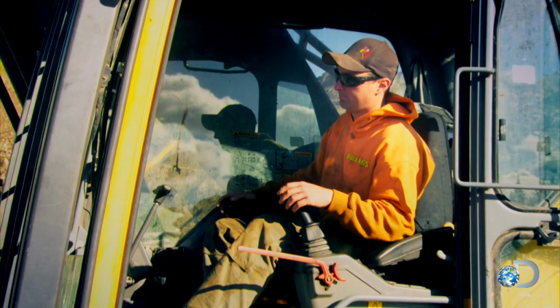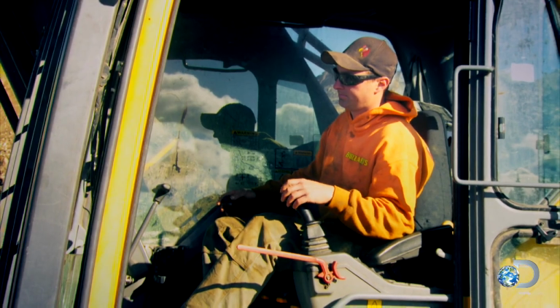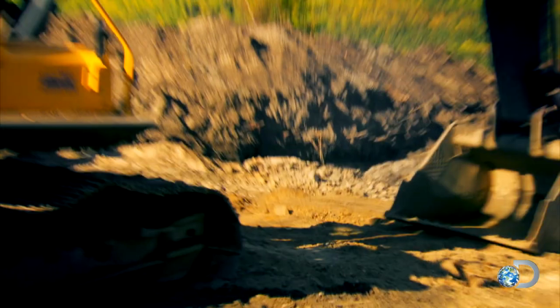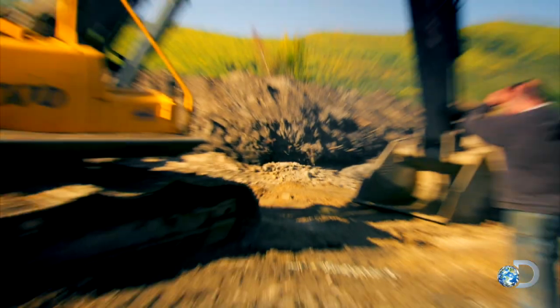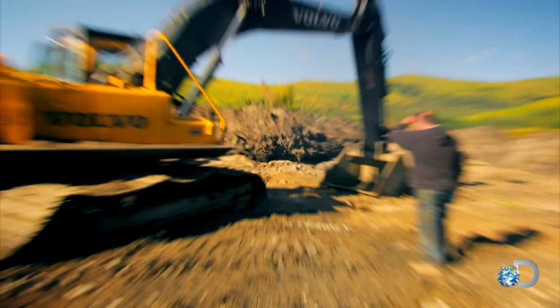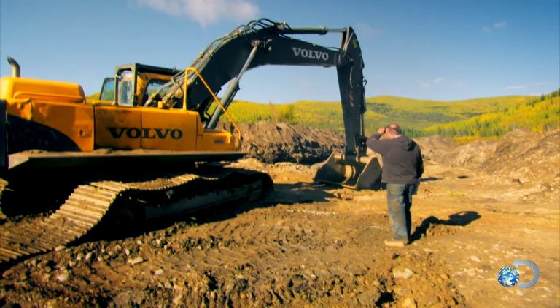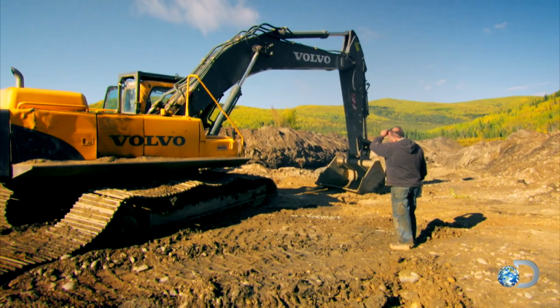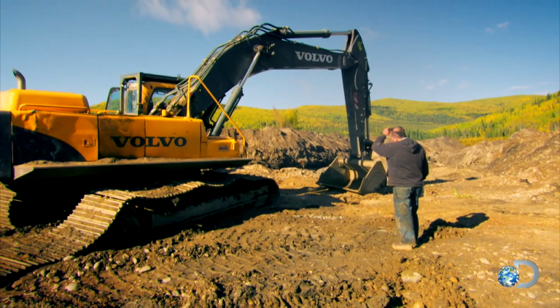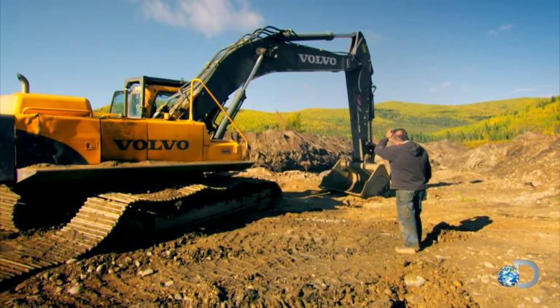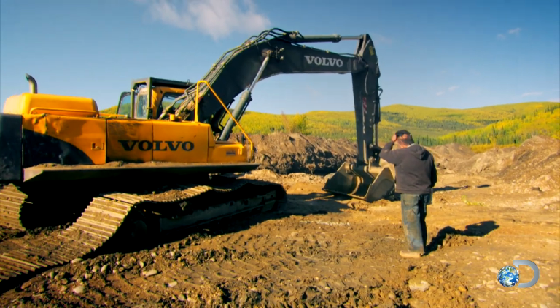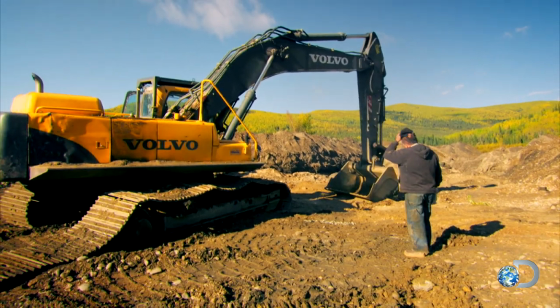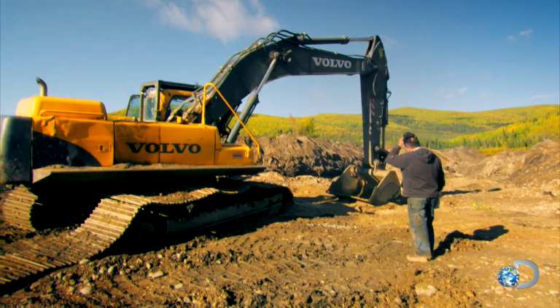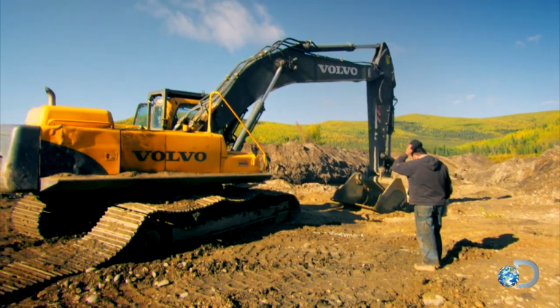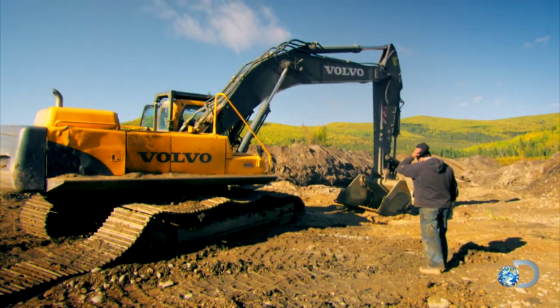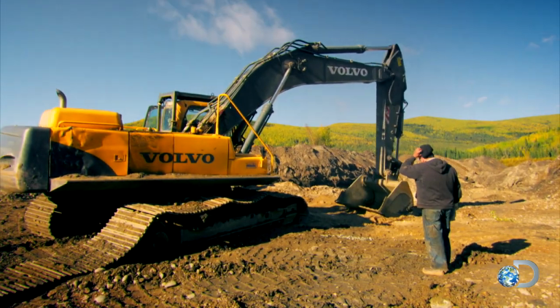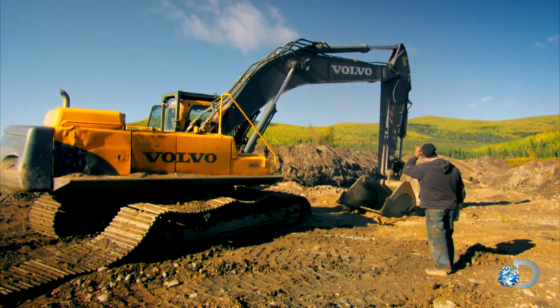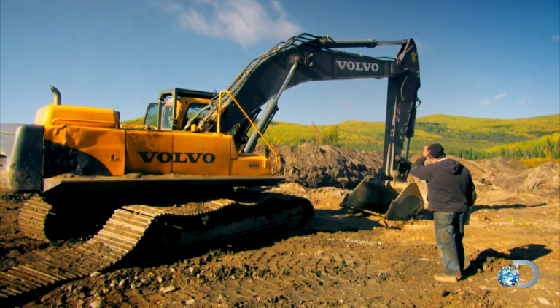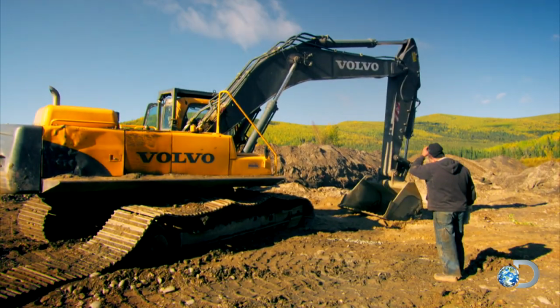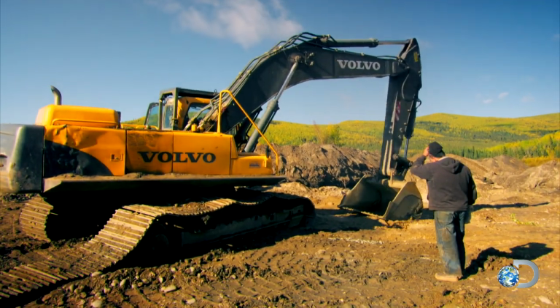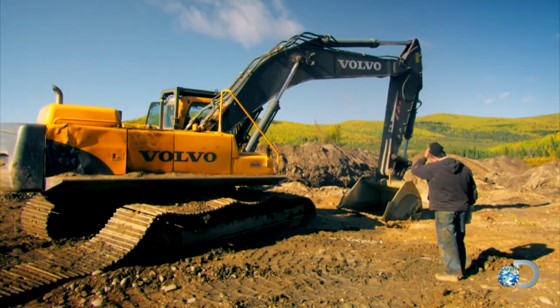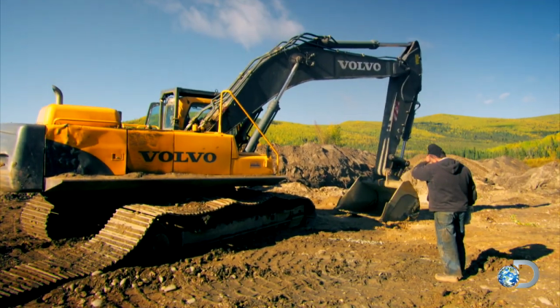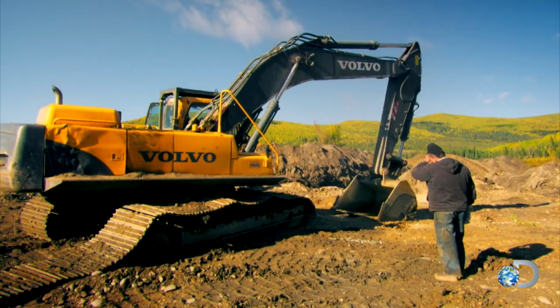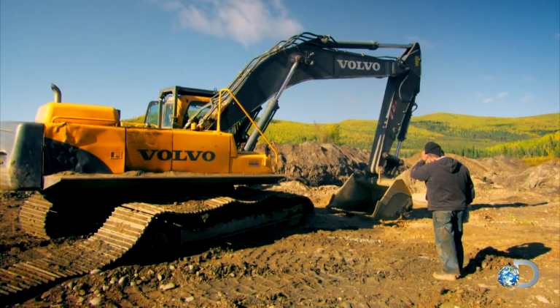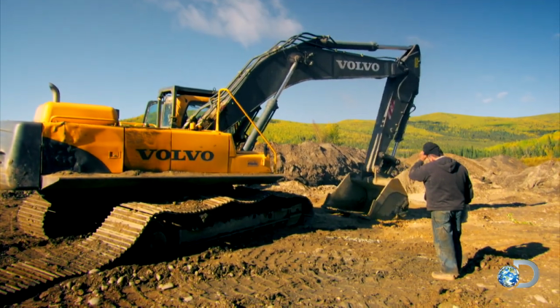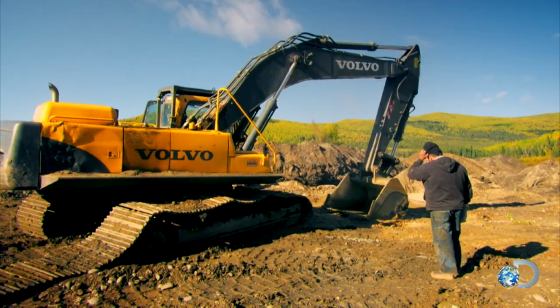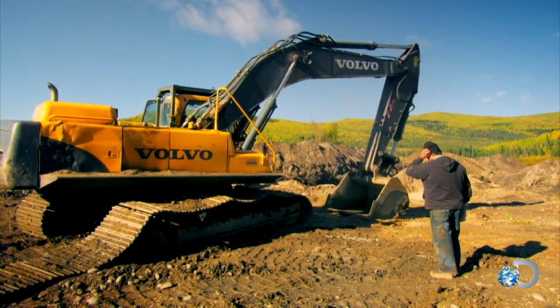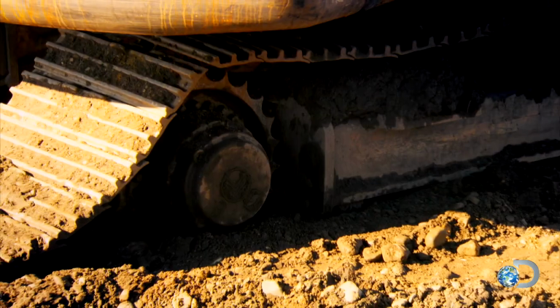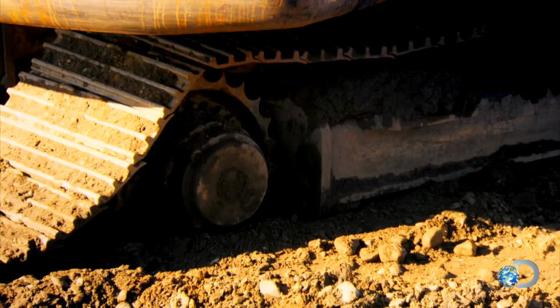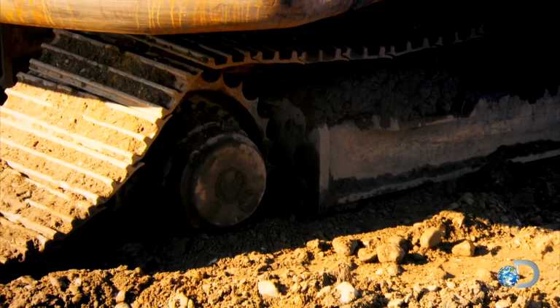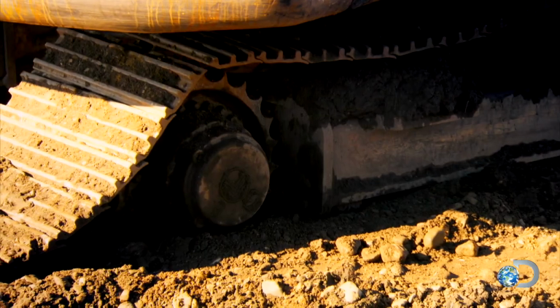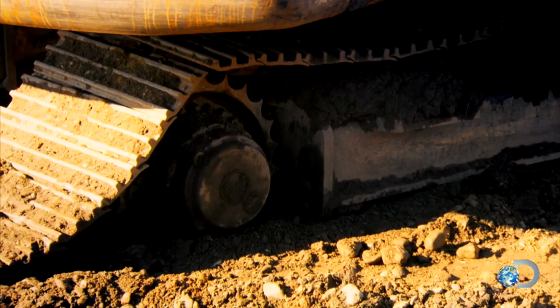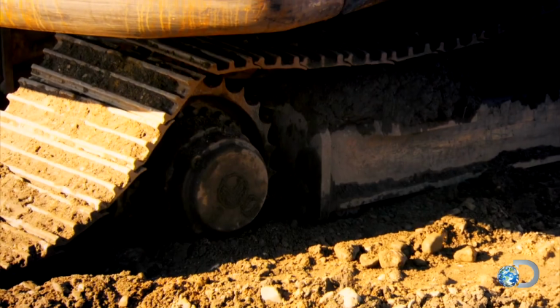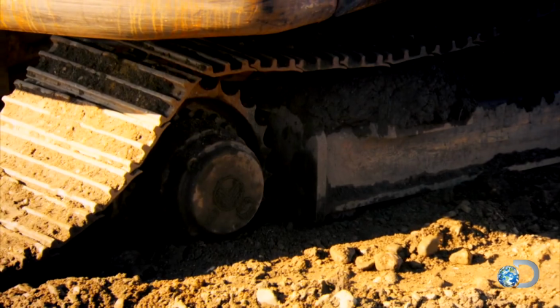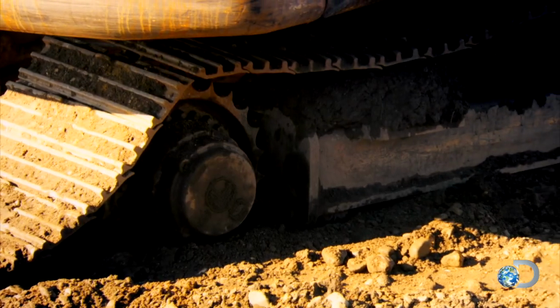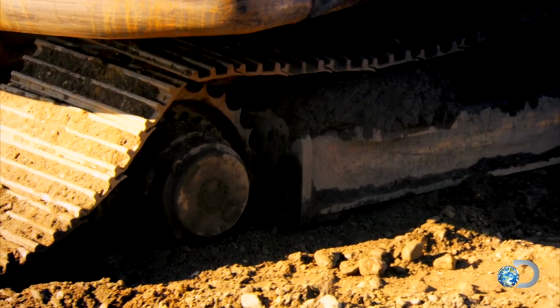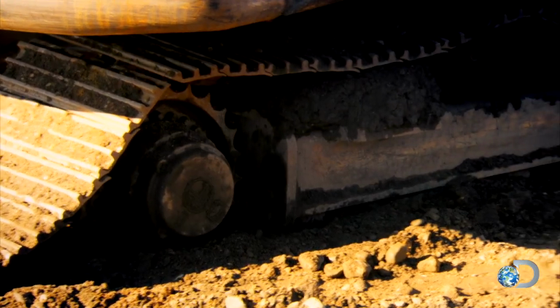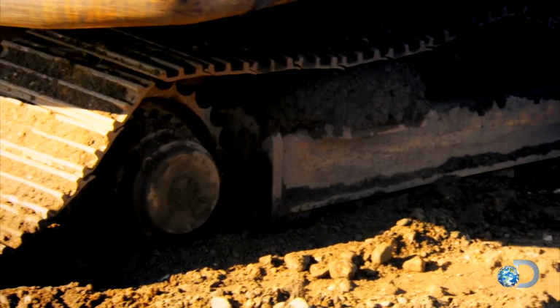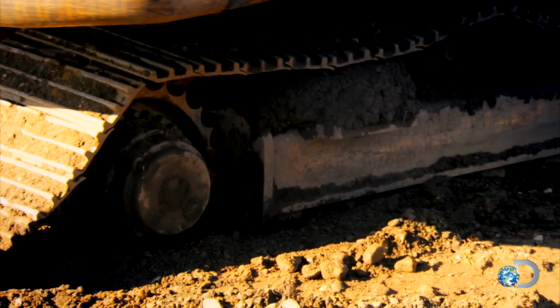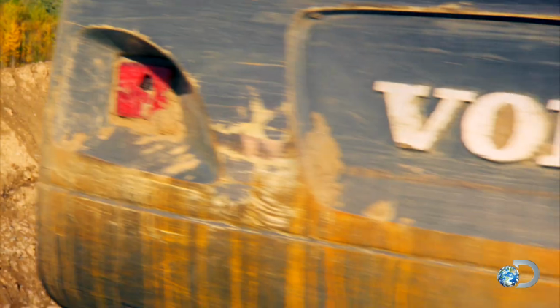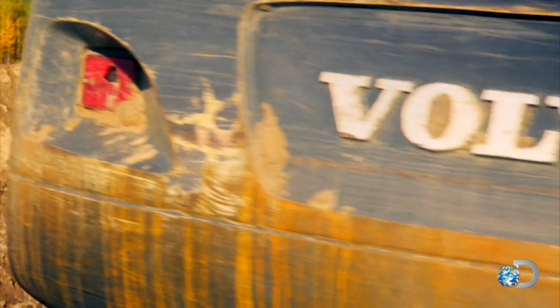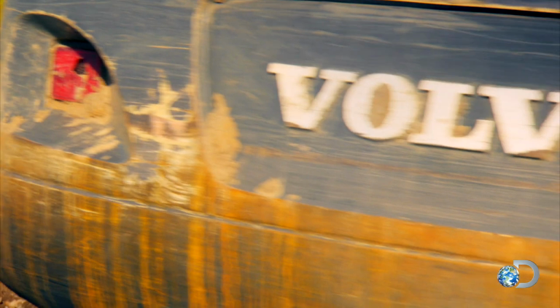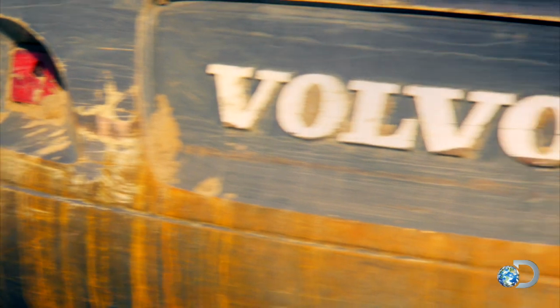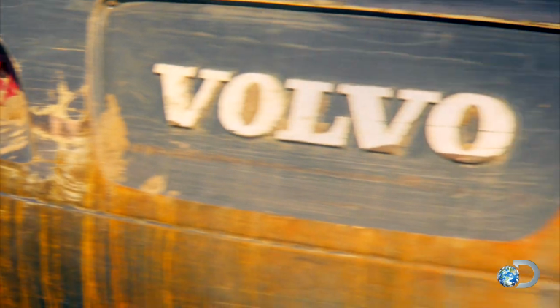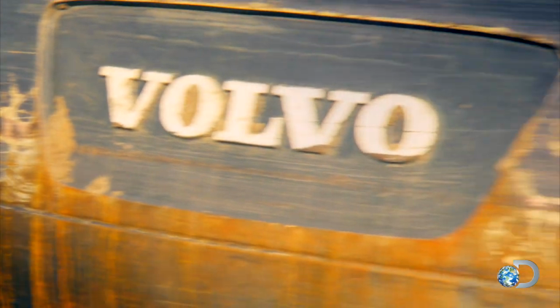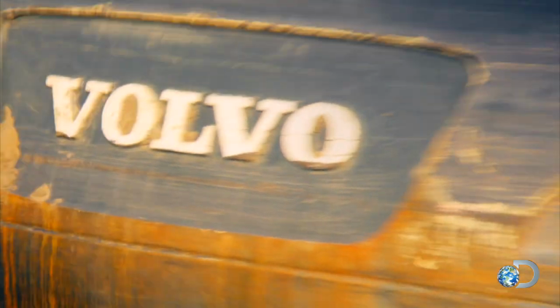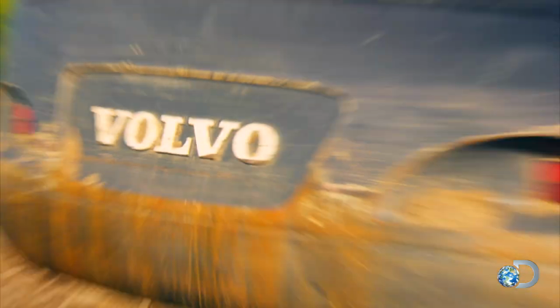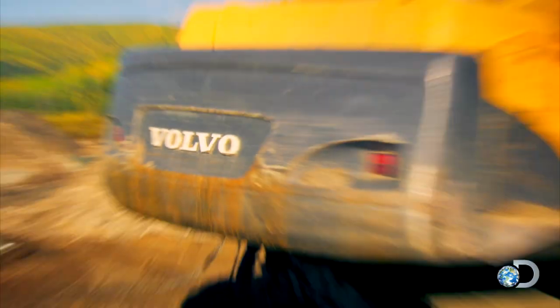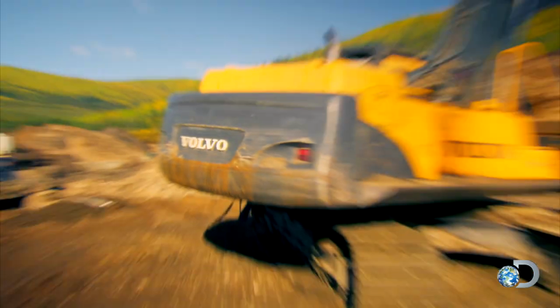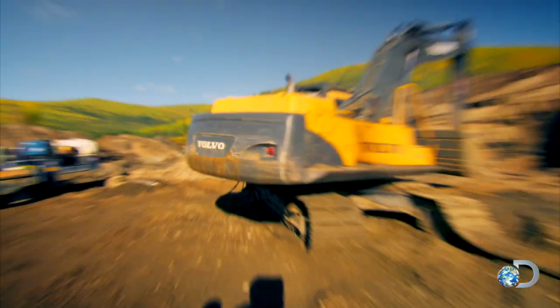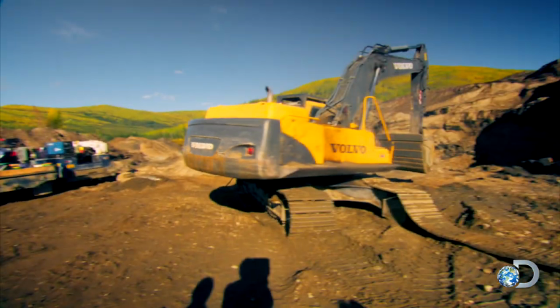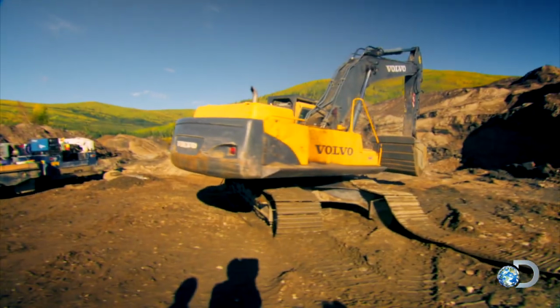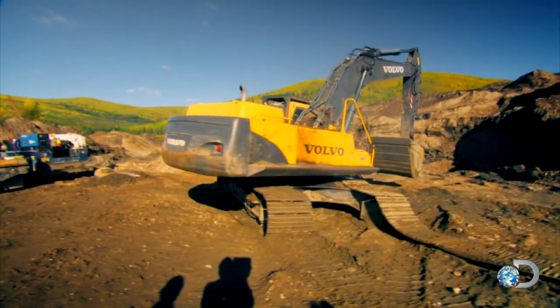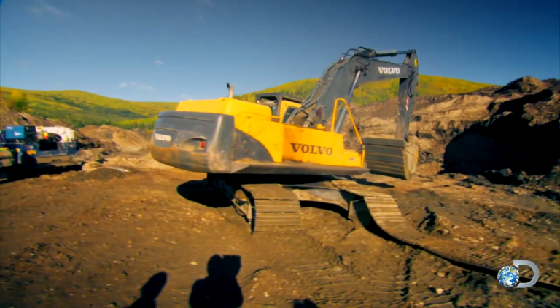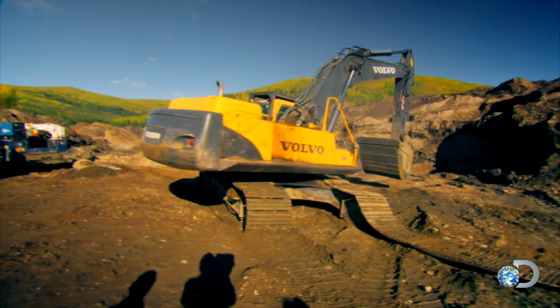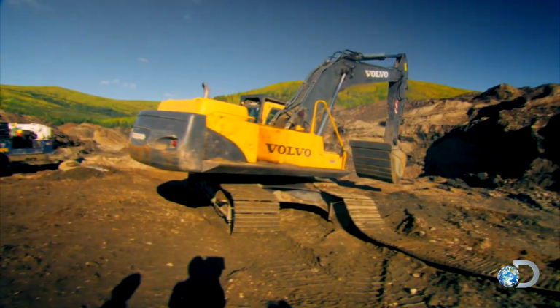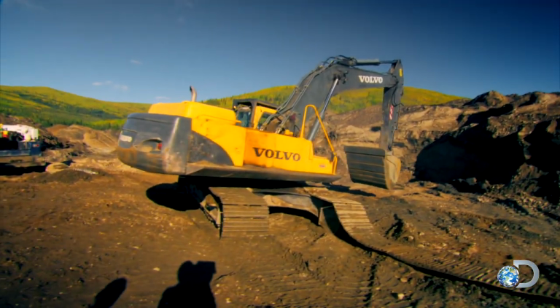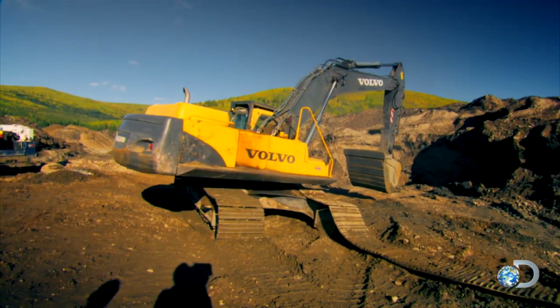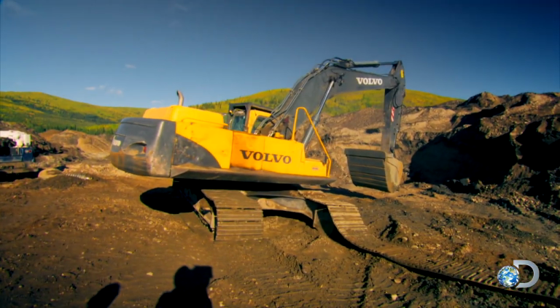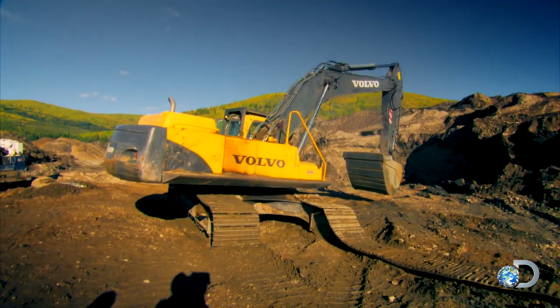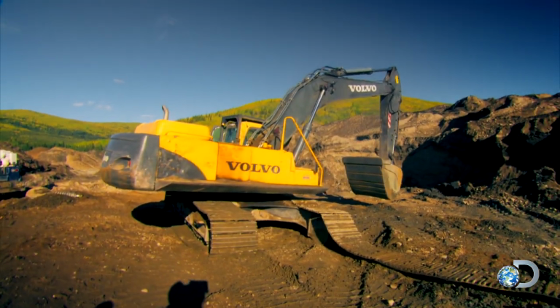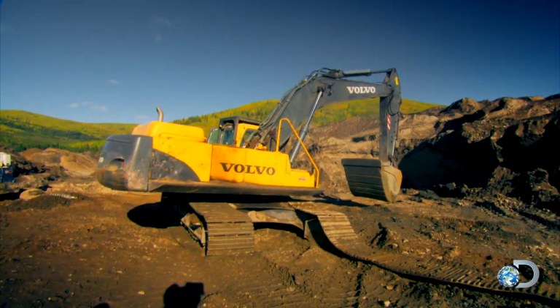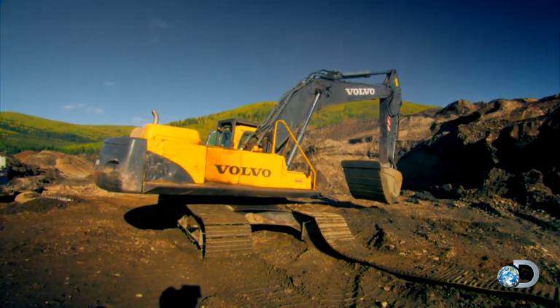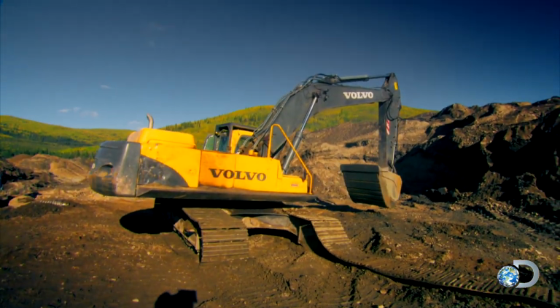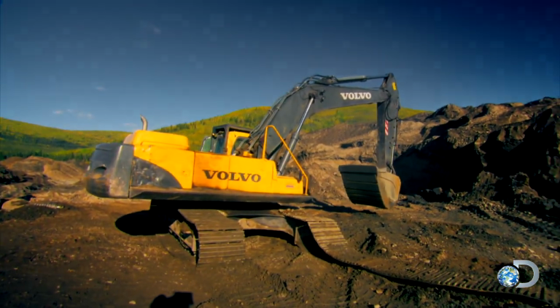Swing around and get your bucket right there. Mitch uses the bucket to move the excavator forward.